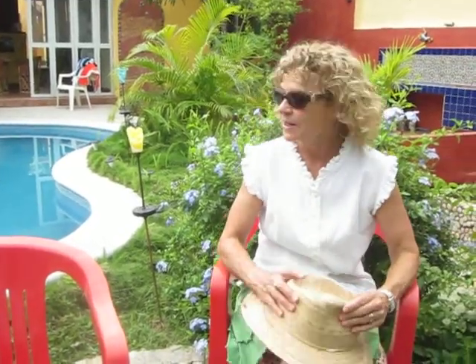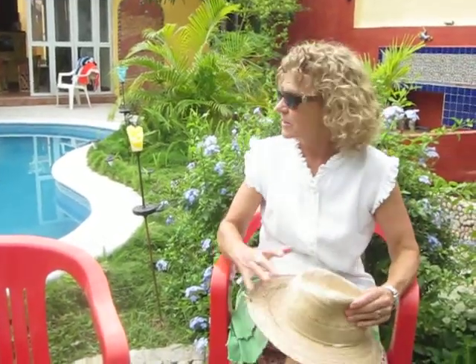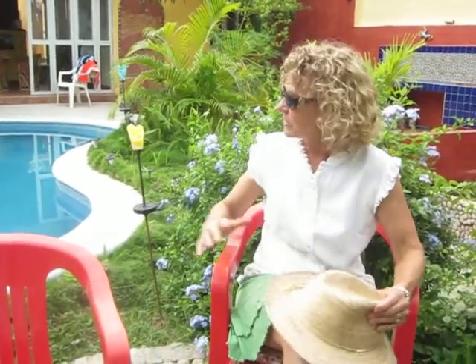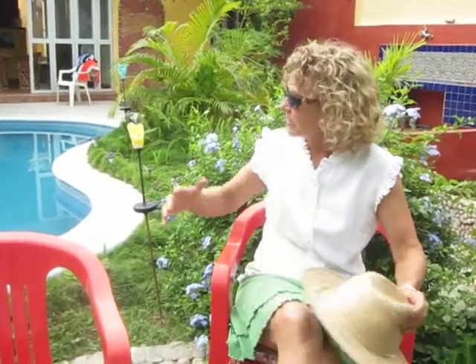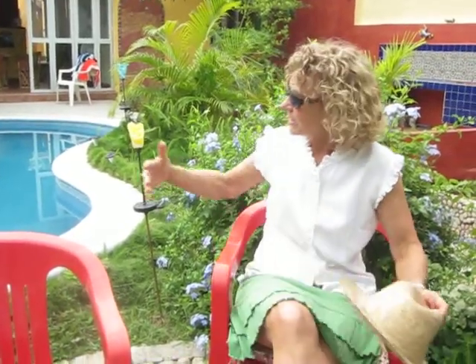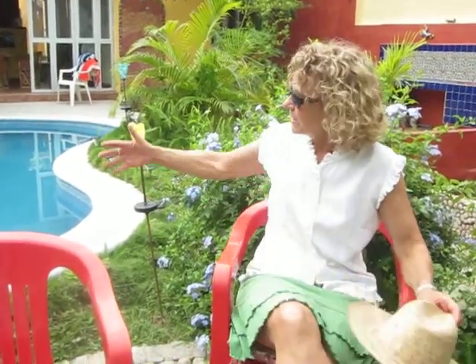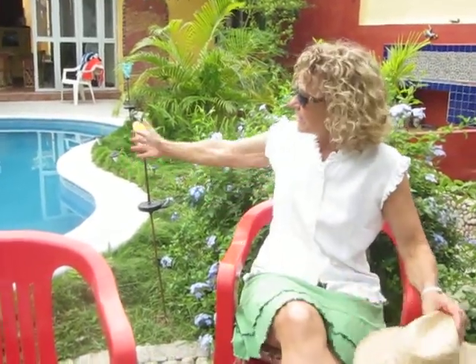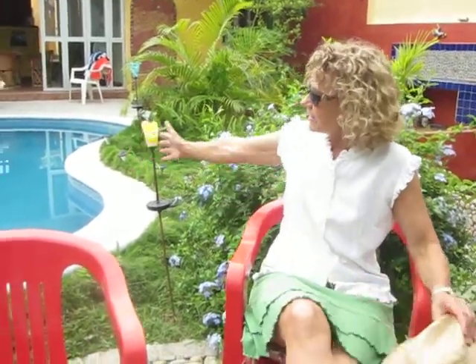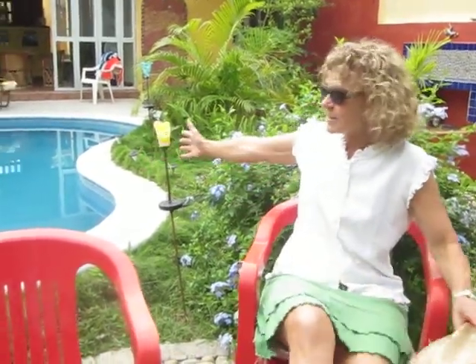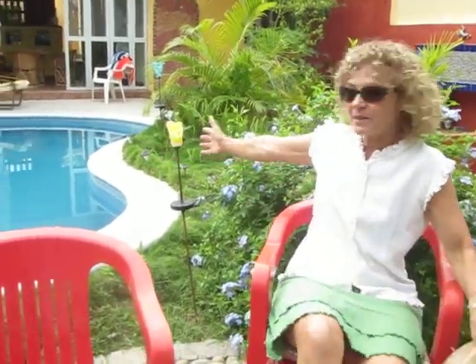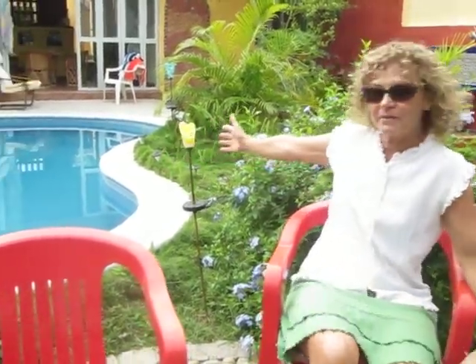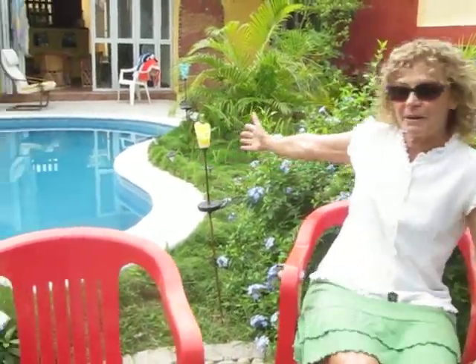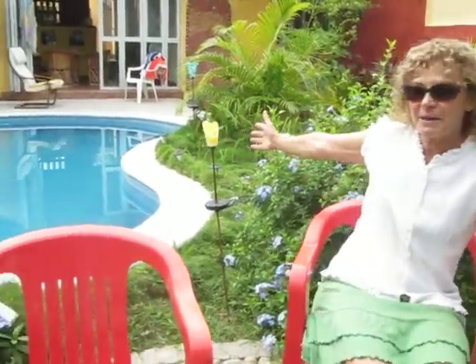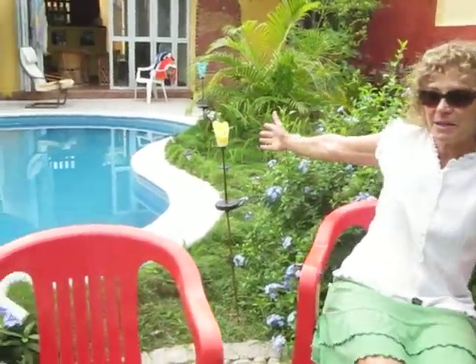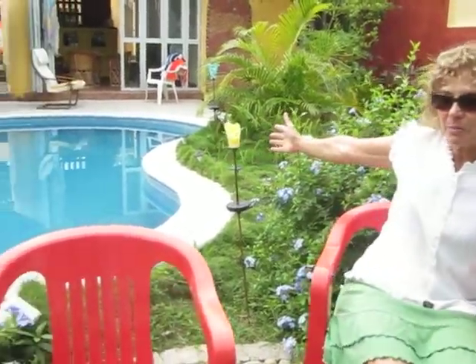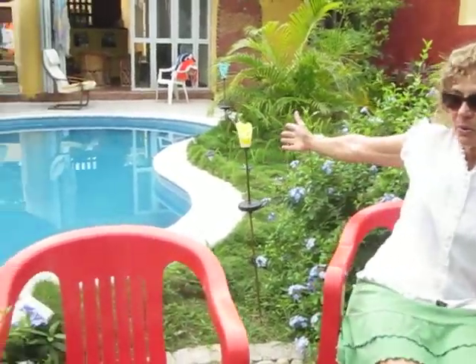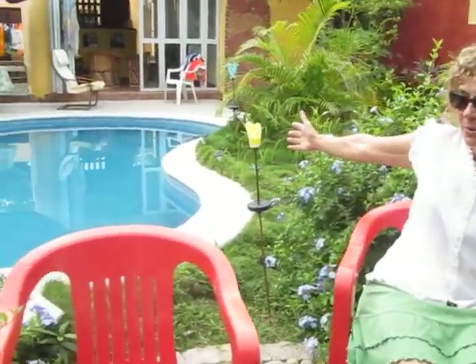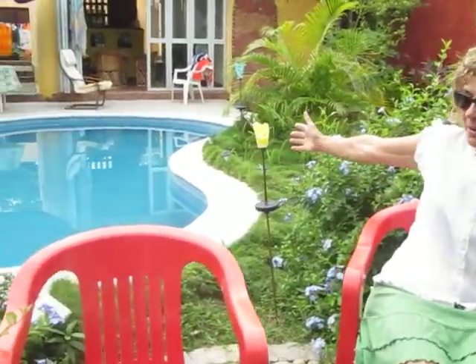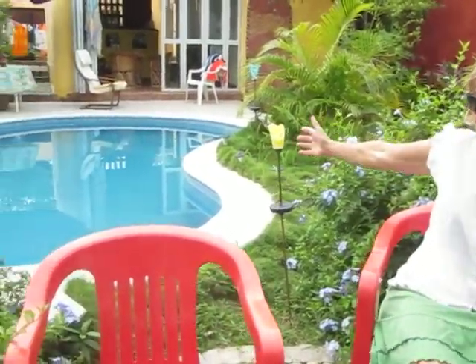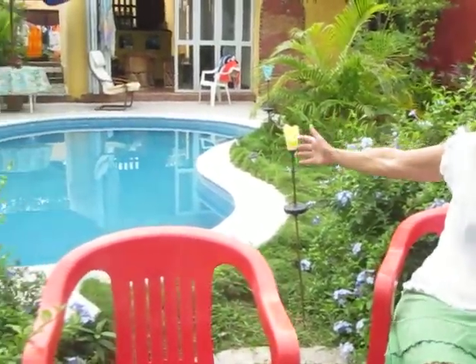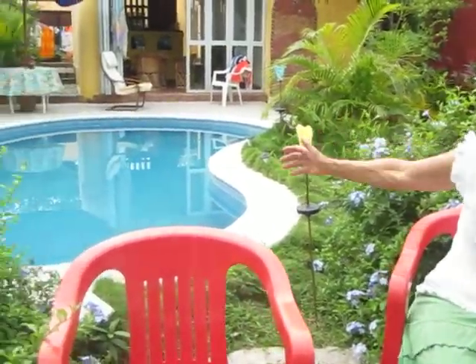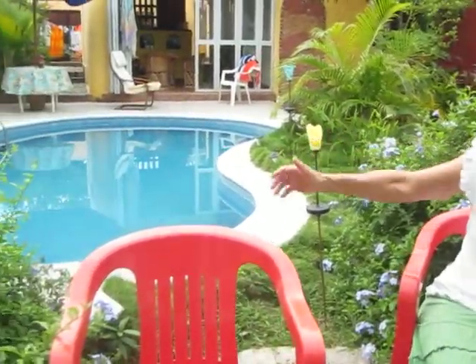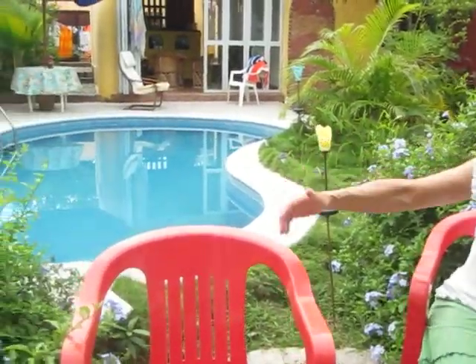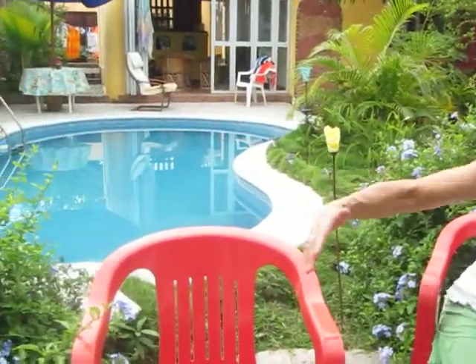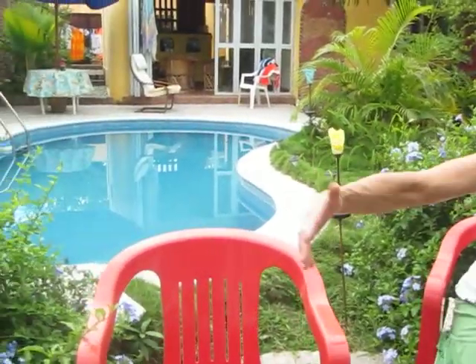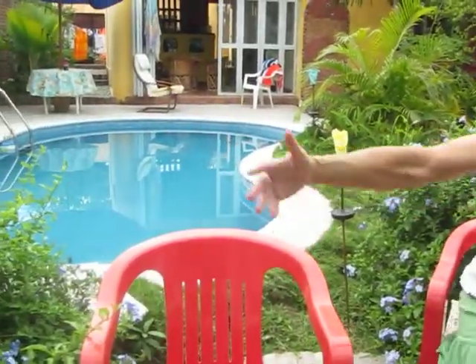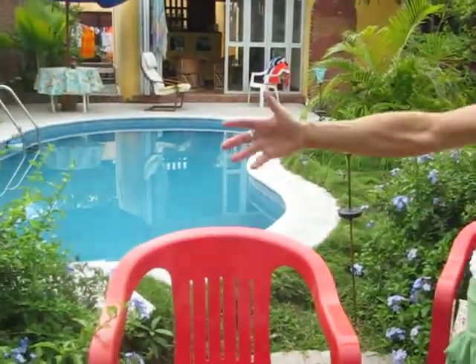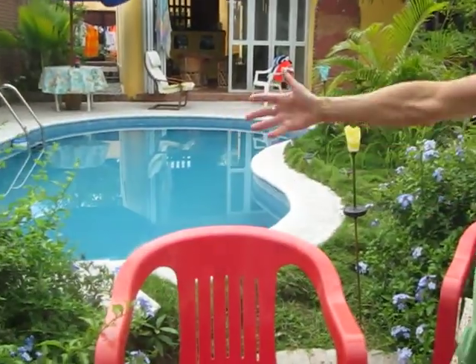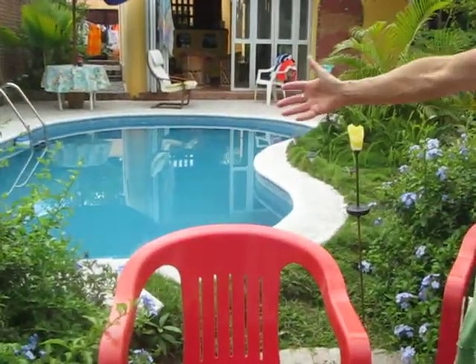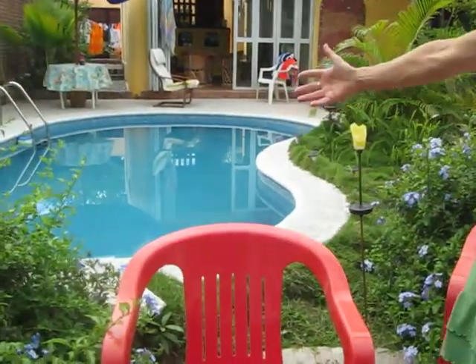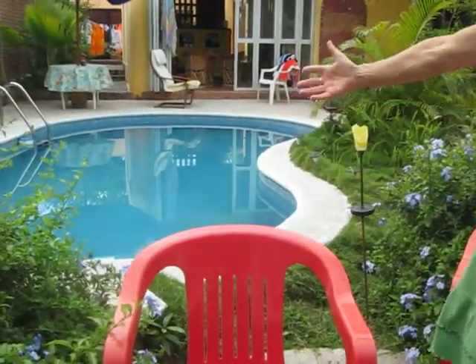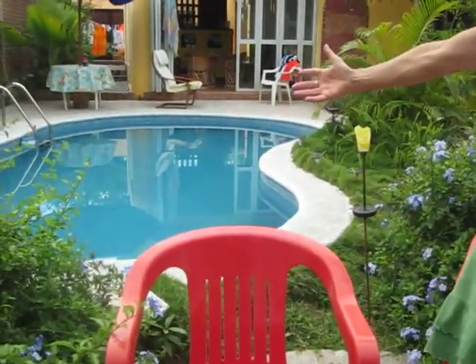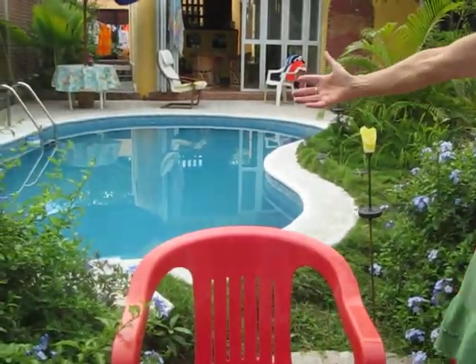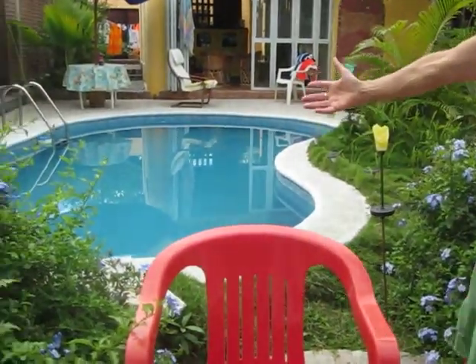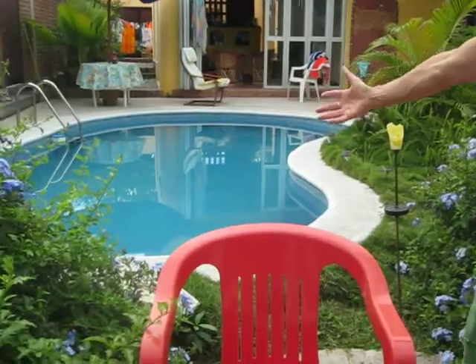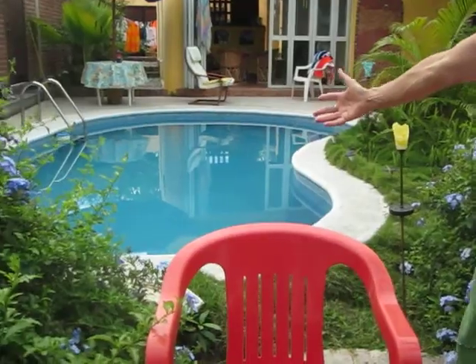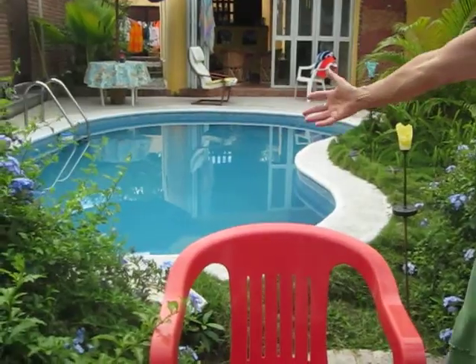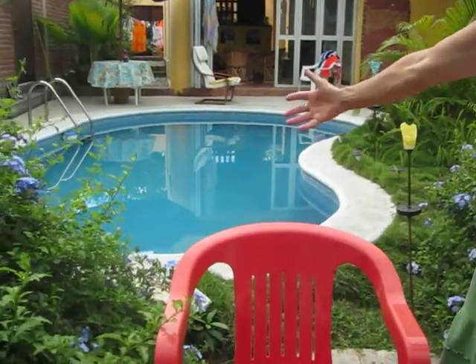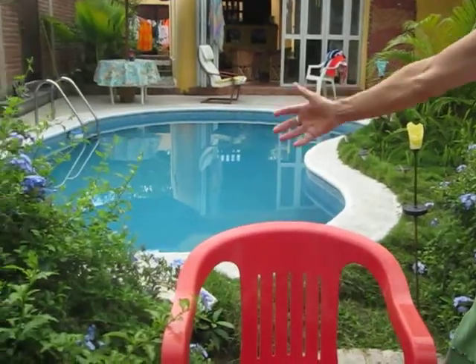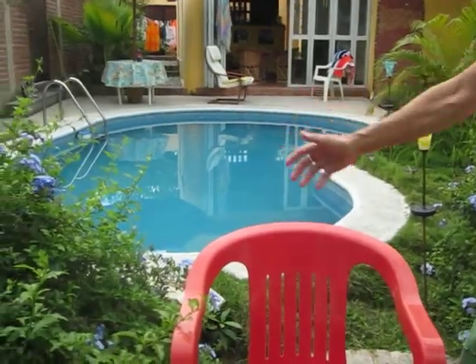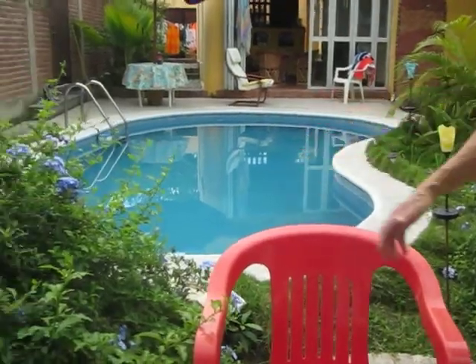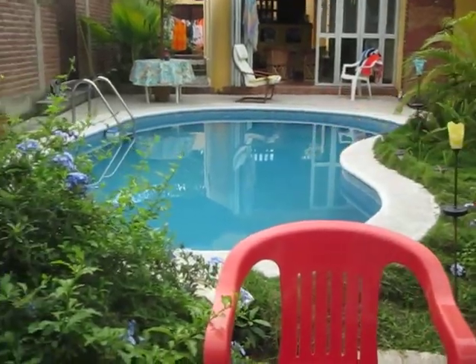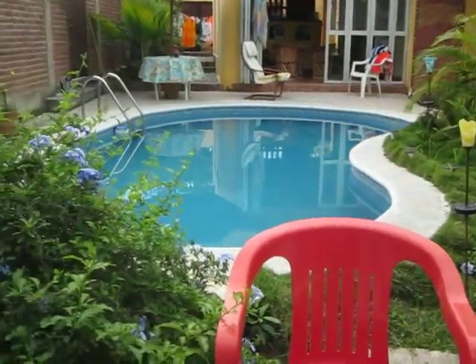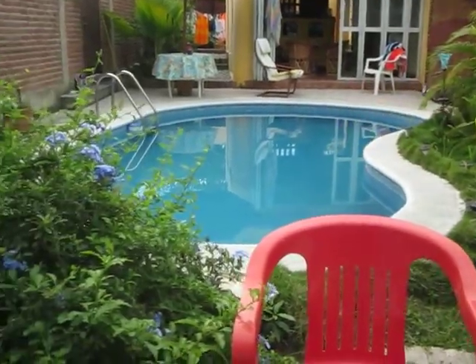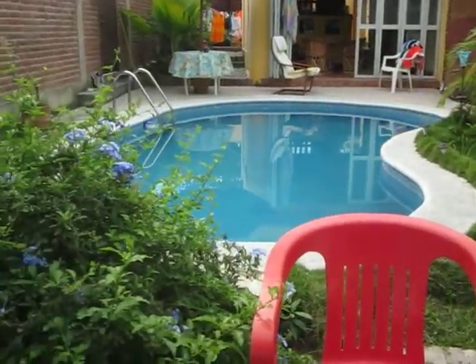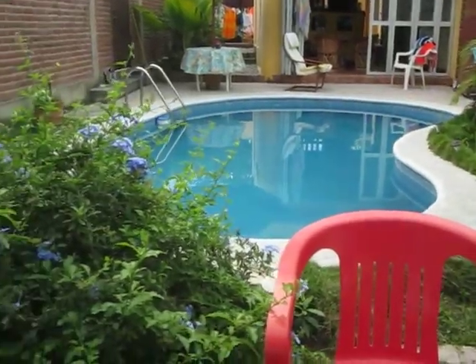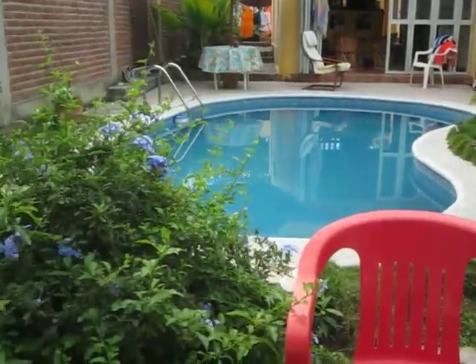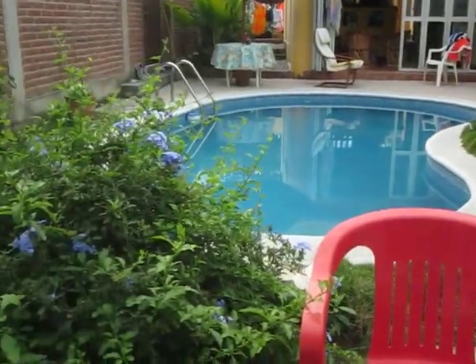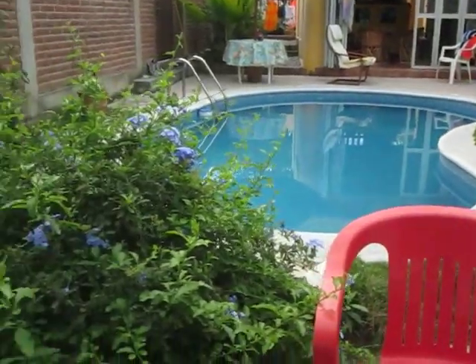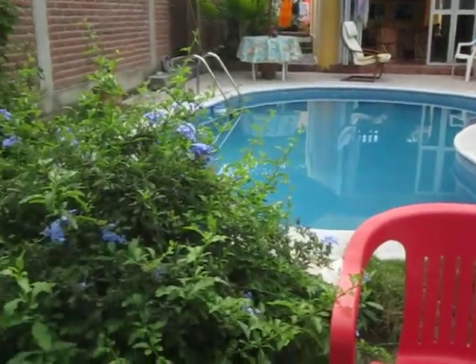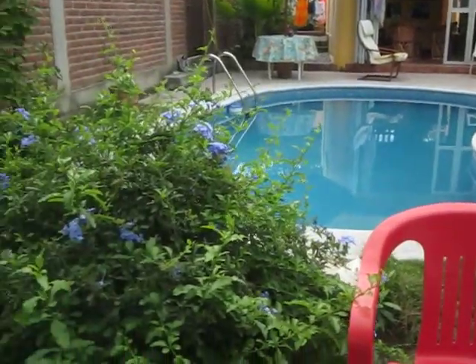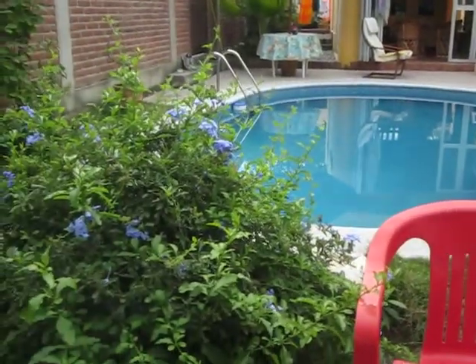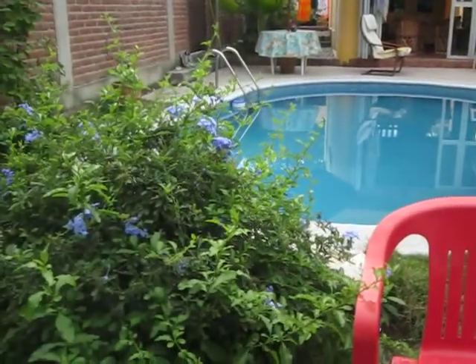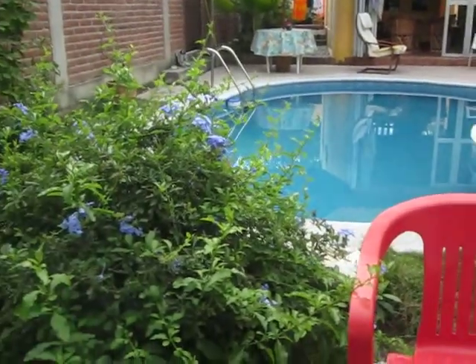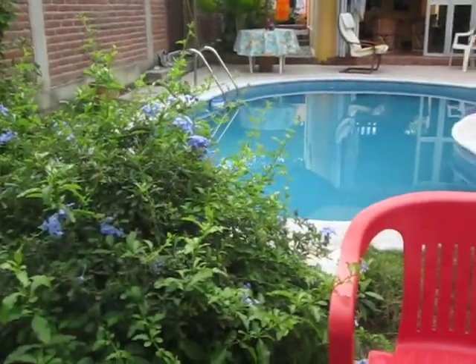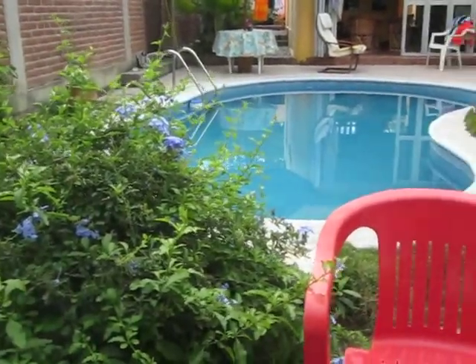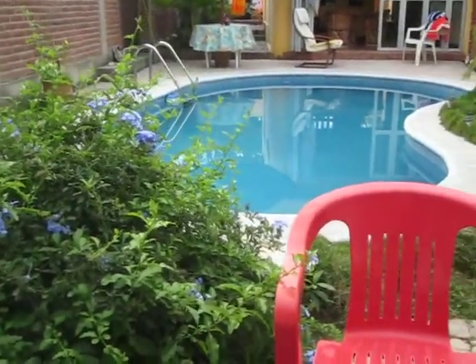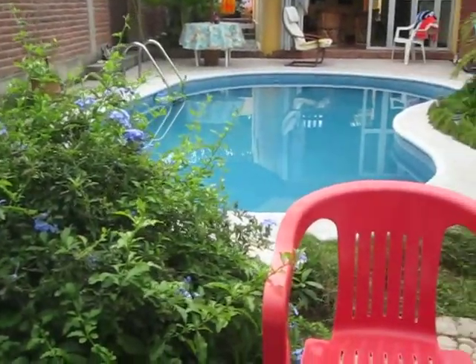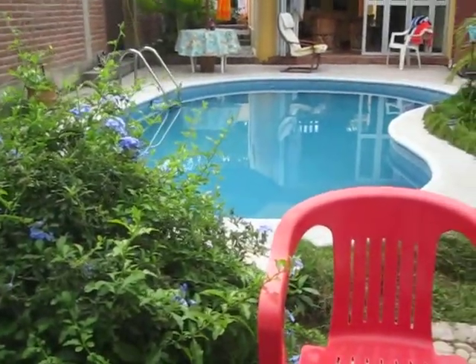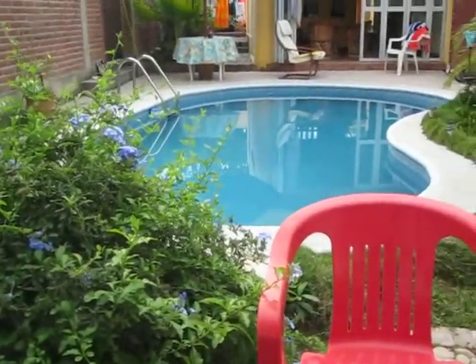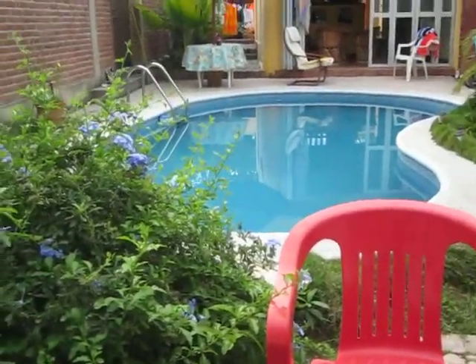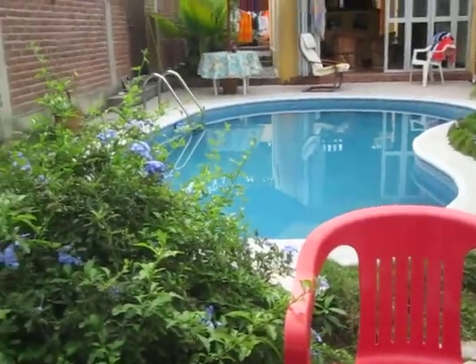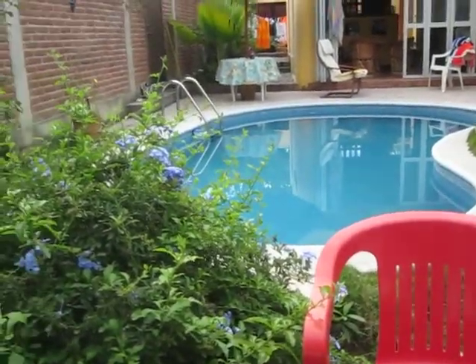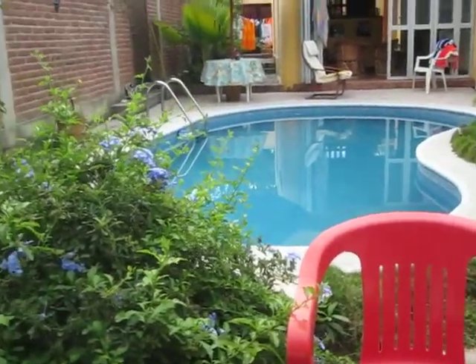So here is Grandma's pool. Here's my blue flowers. Here's my favorite red chair in the morning.